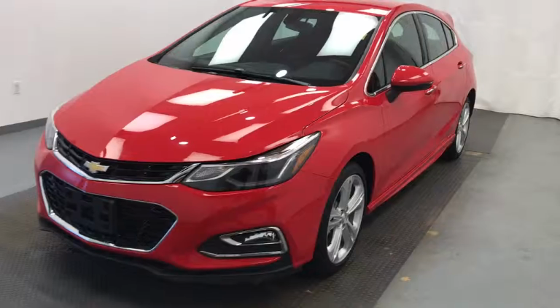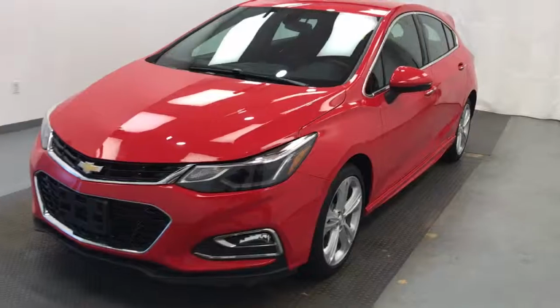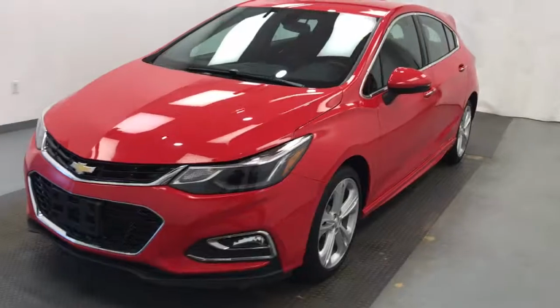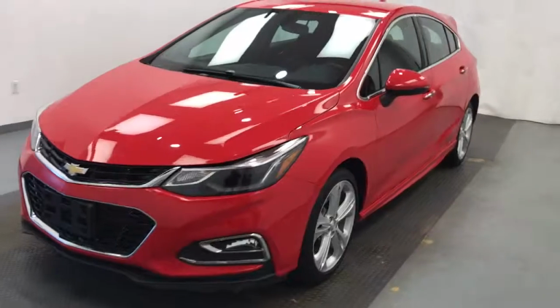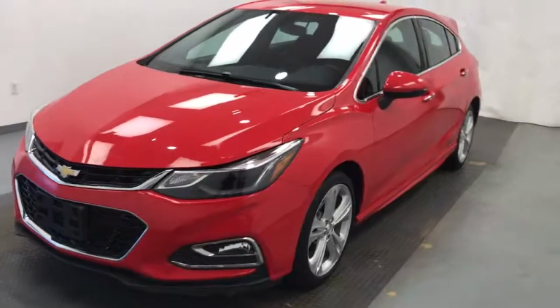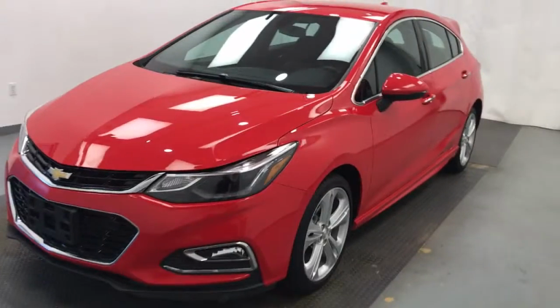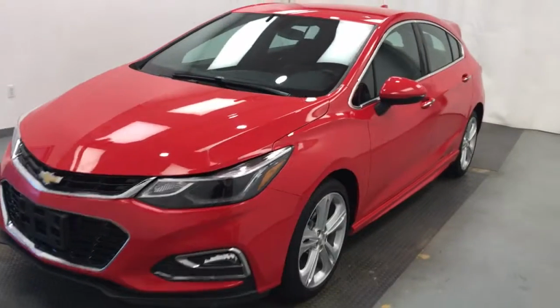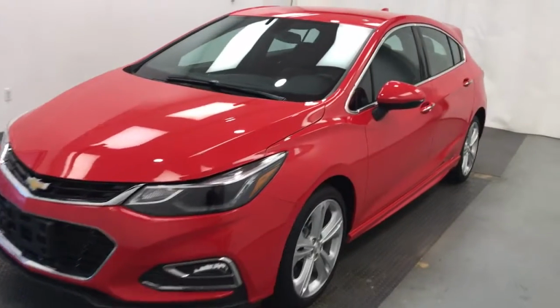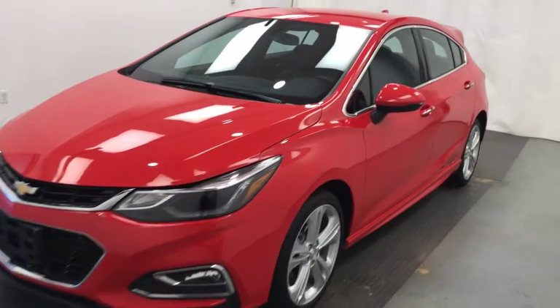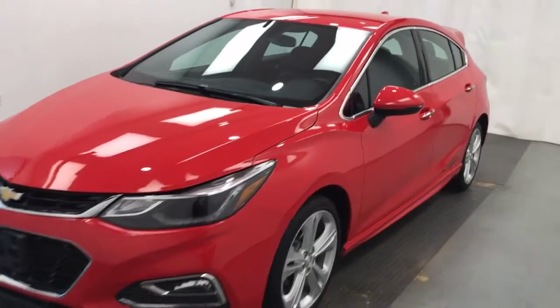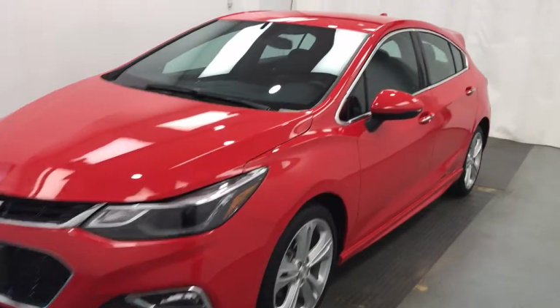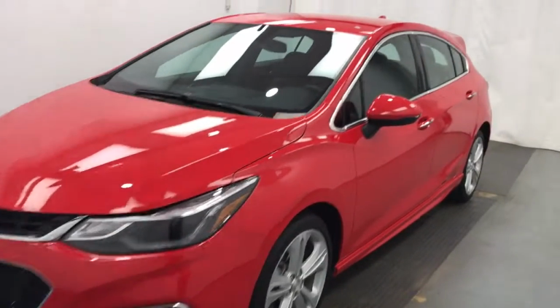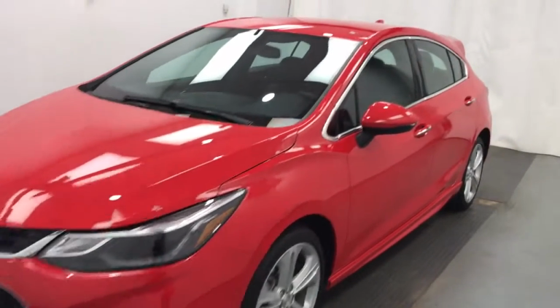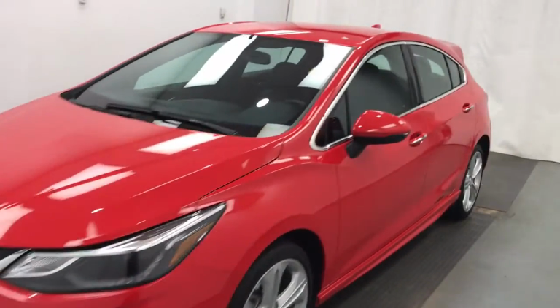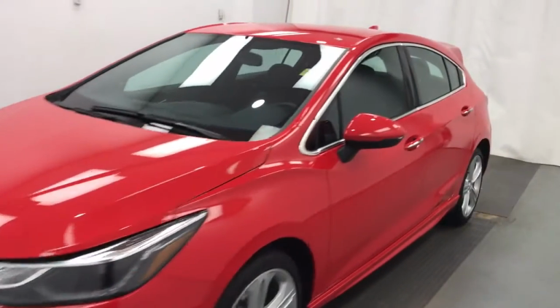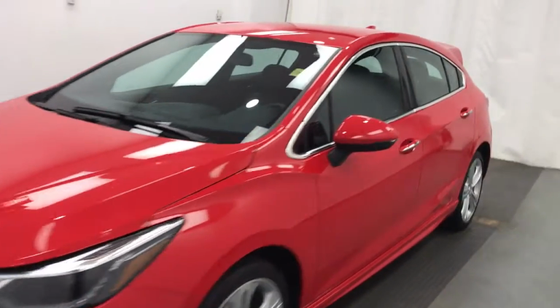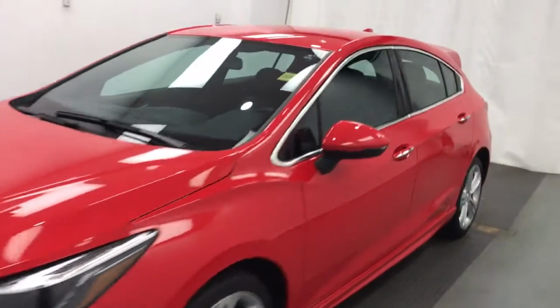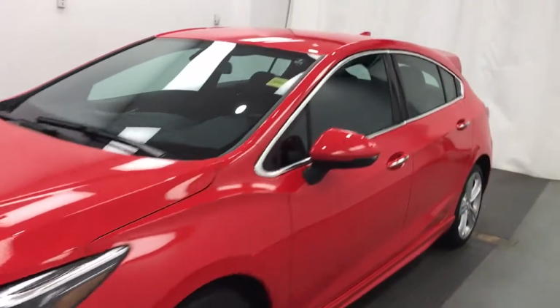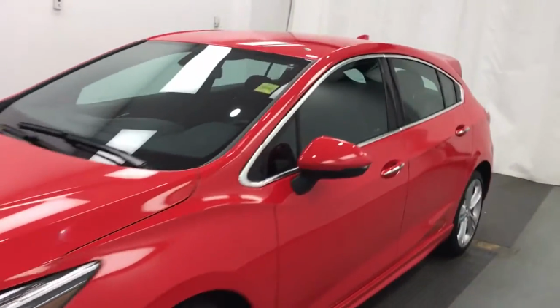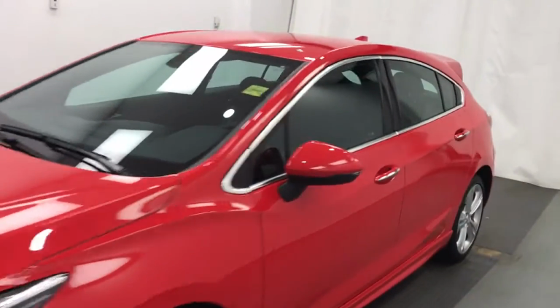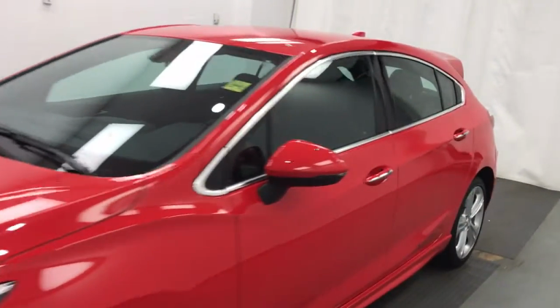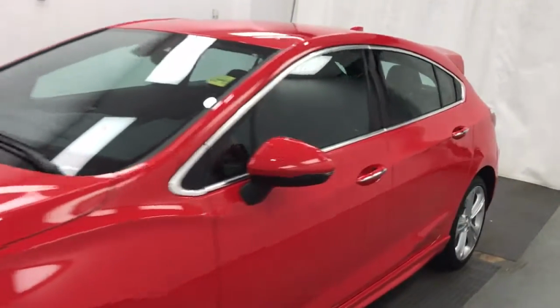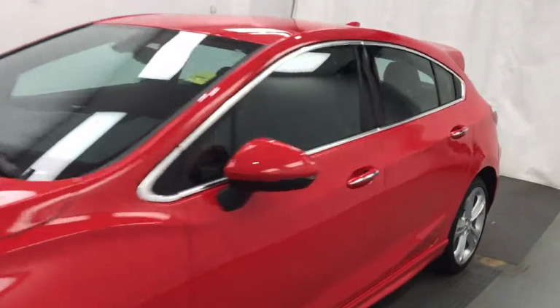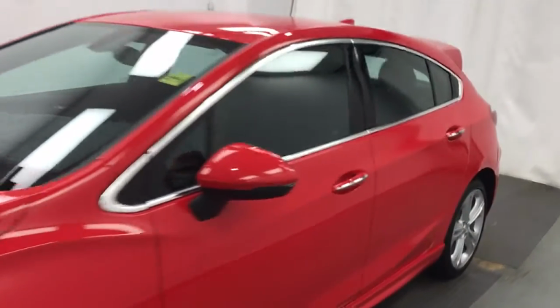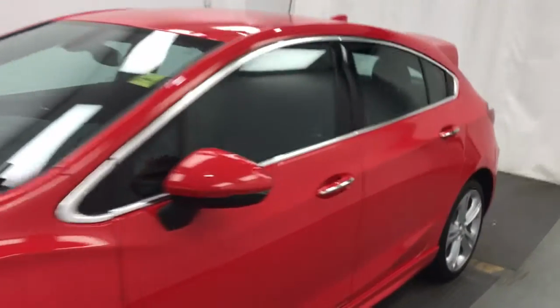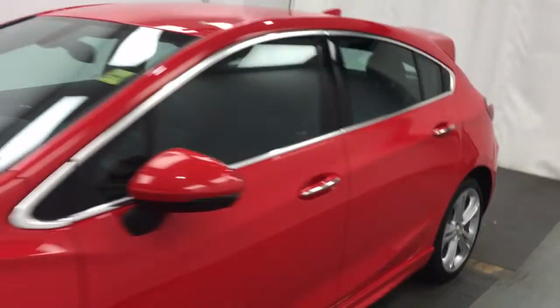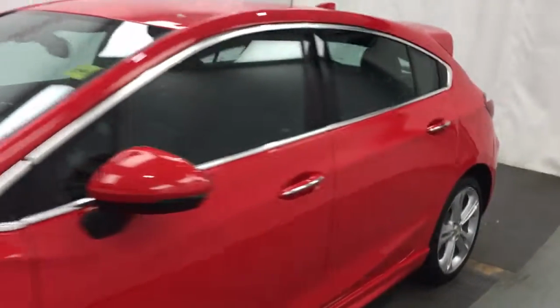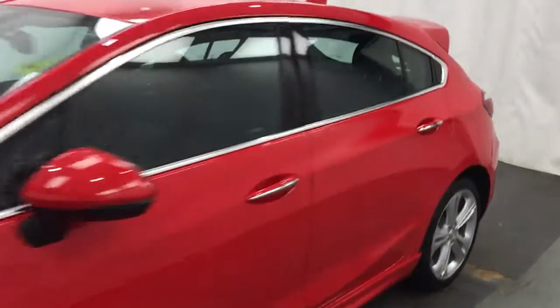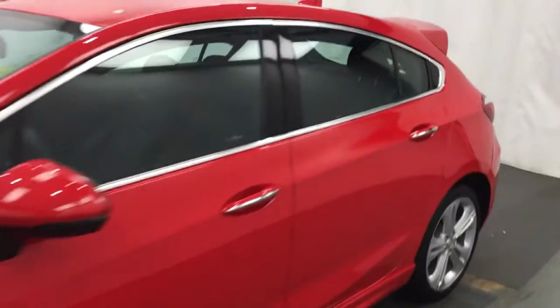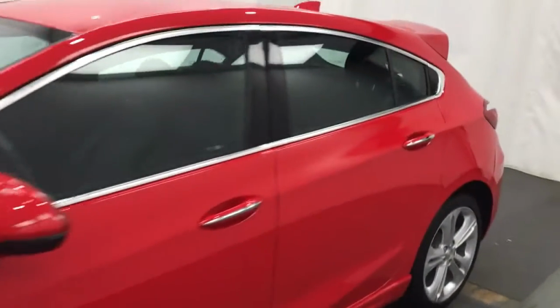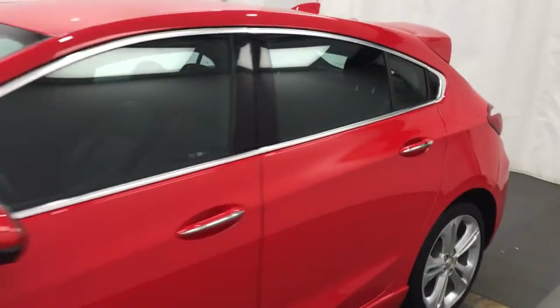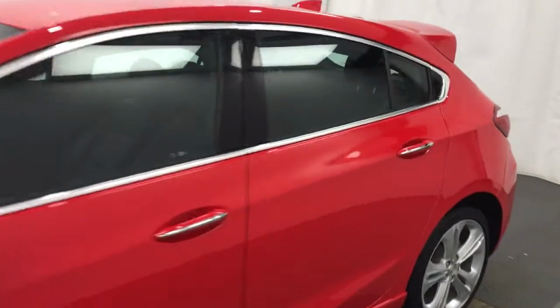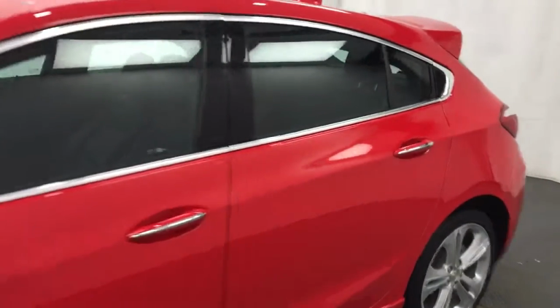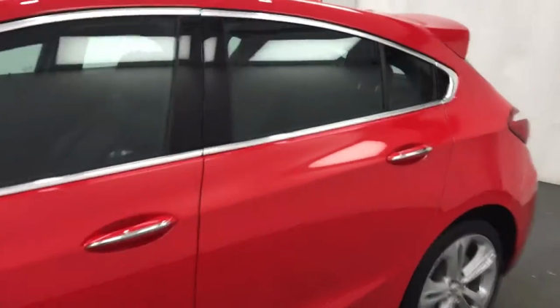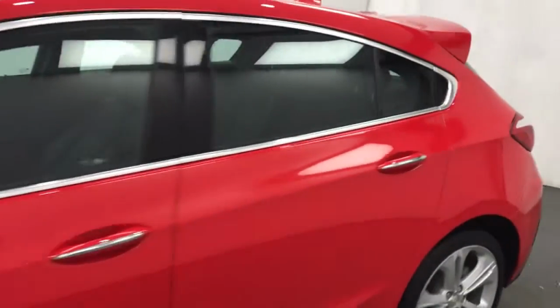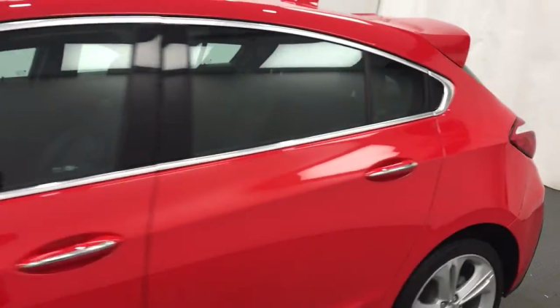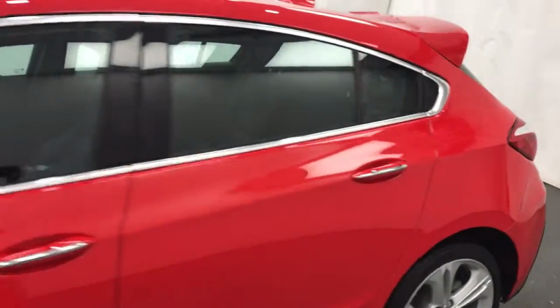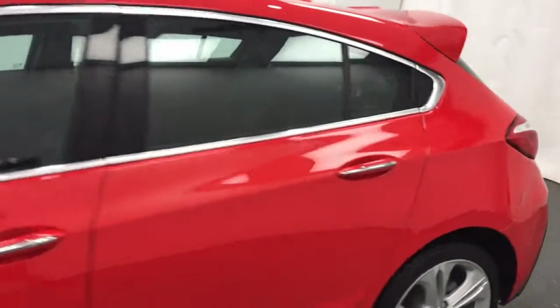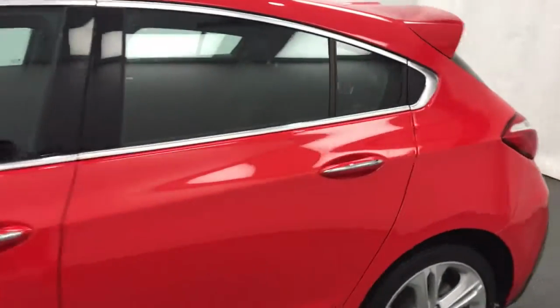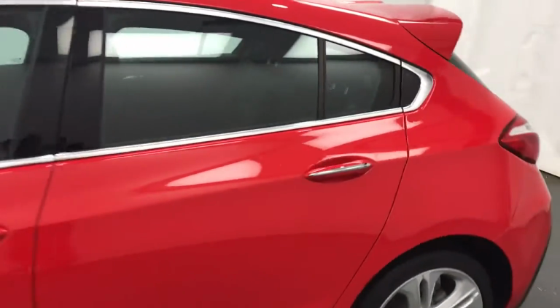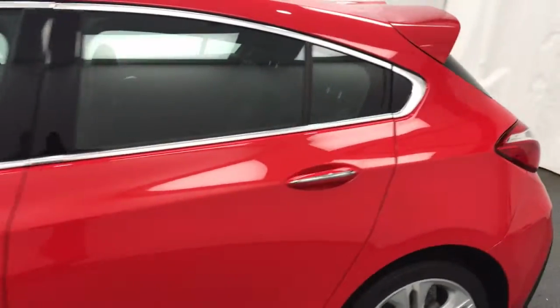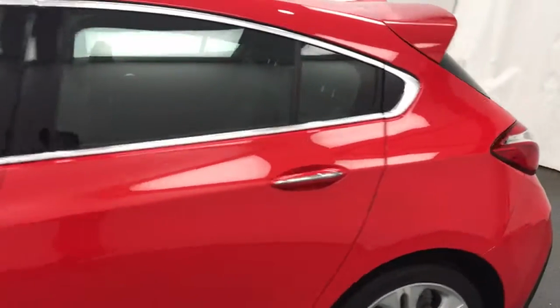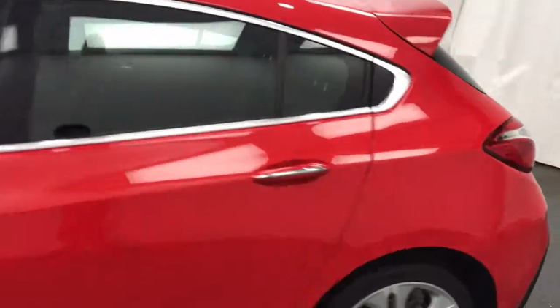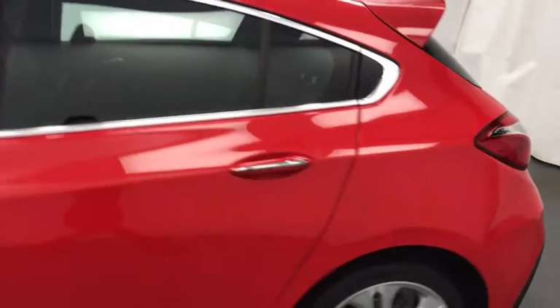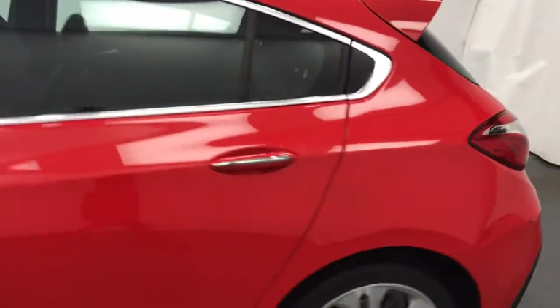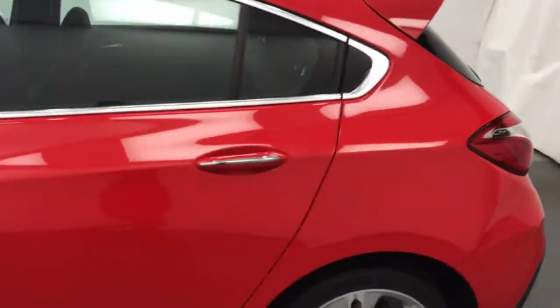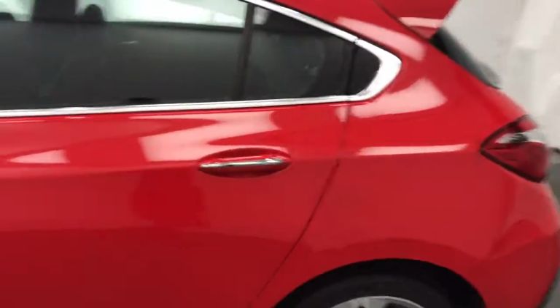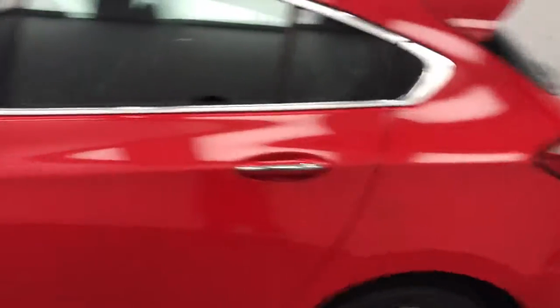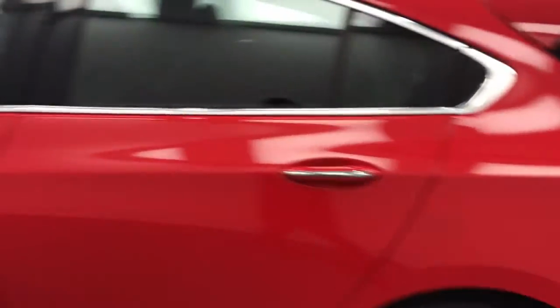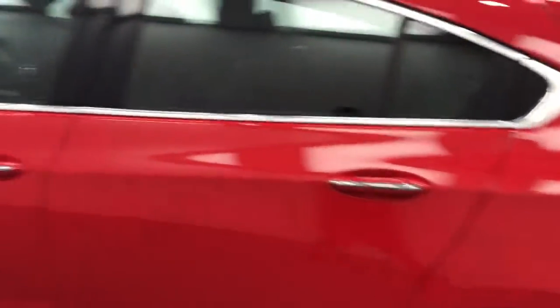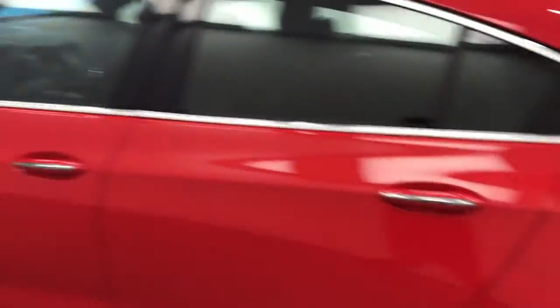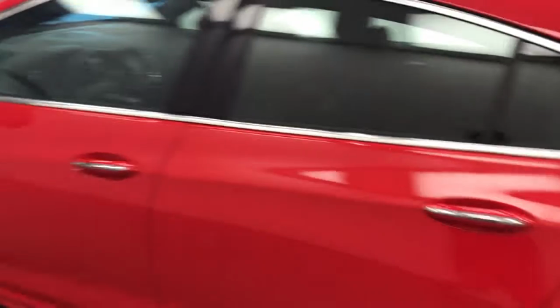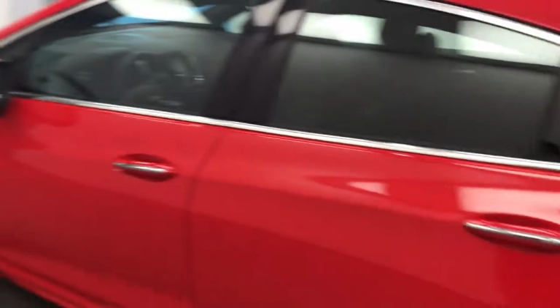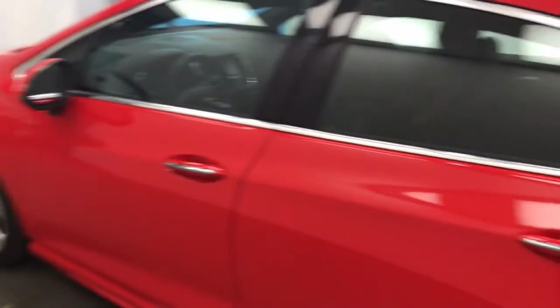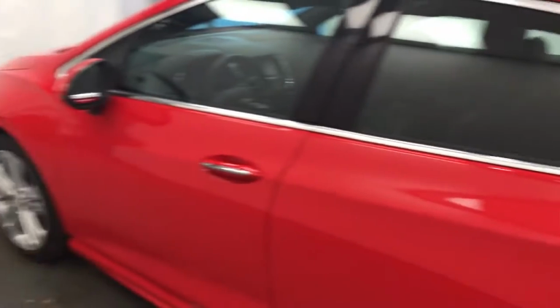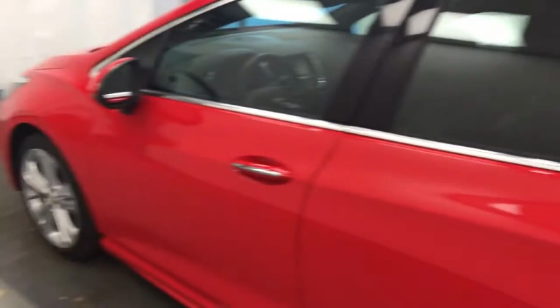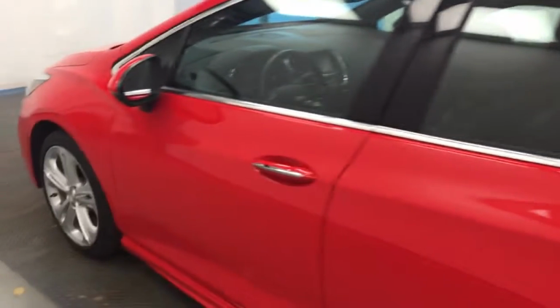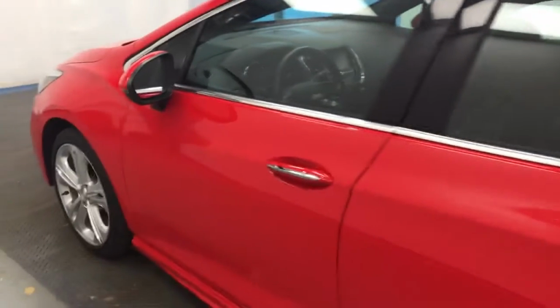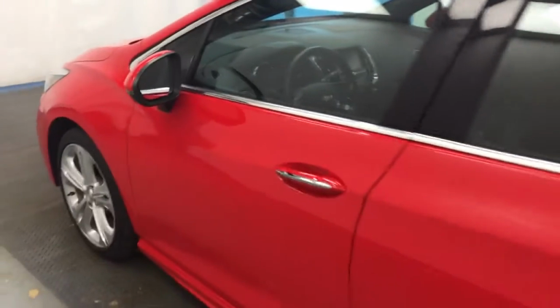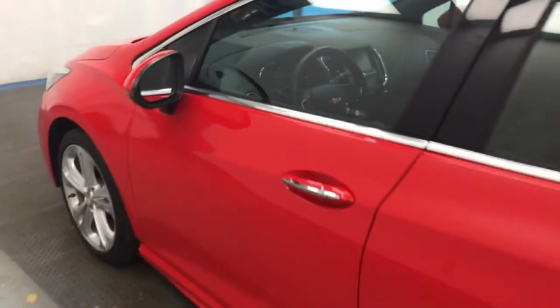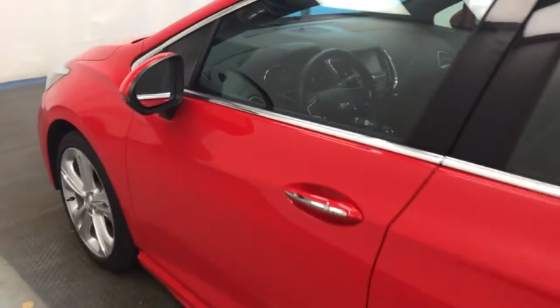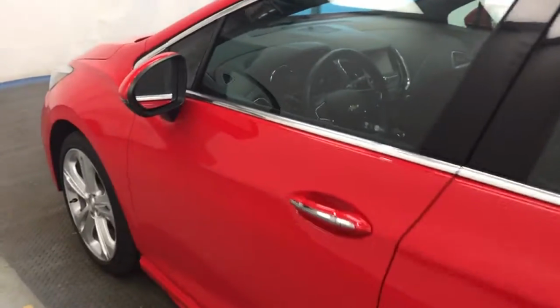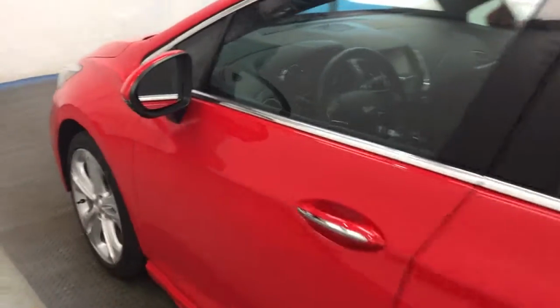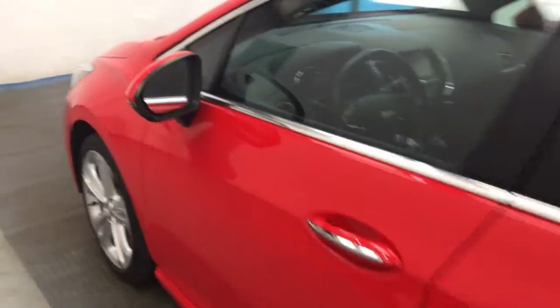Today we're viewing stock number 204-426 on a 2018 Chevy Cruze hatch. Our exterior color is red.